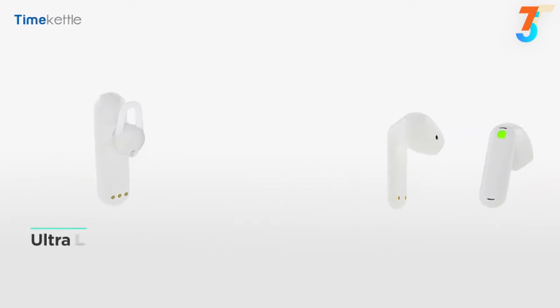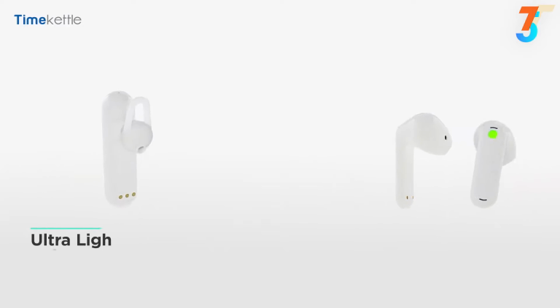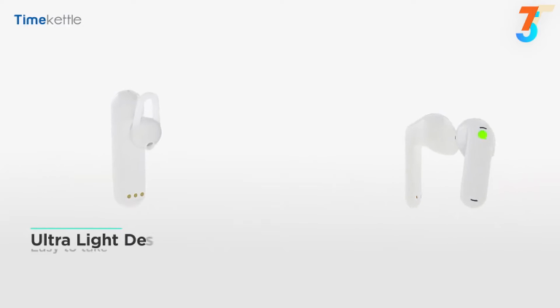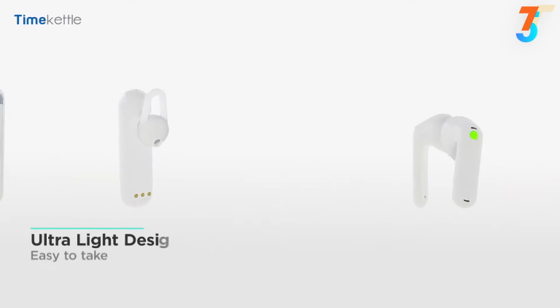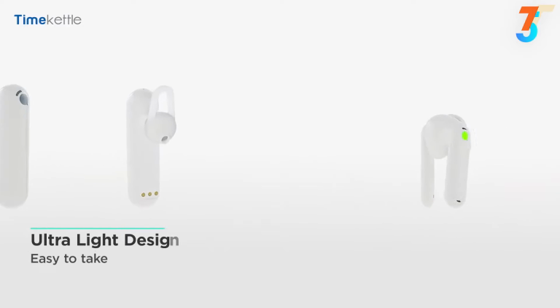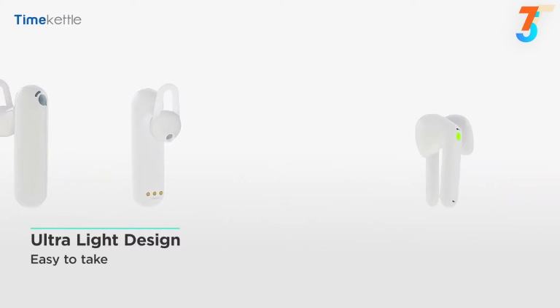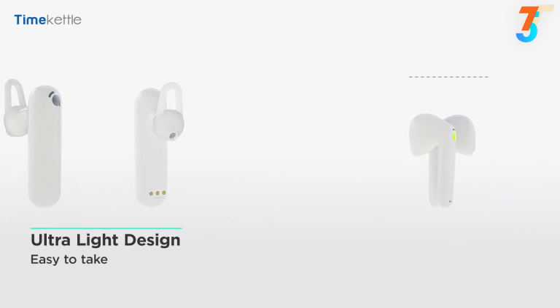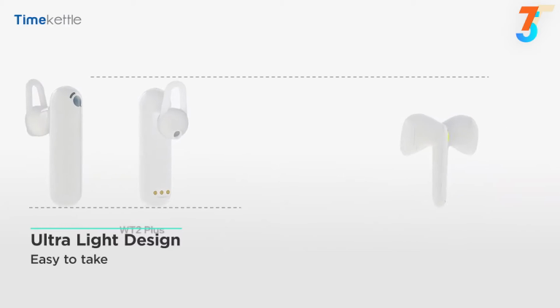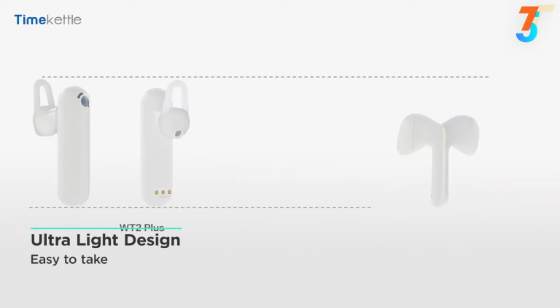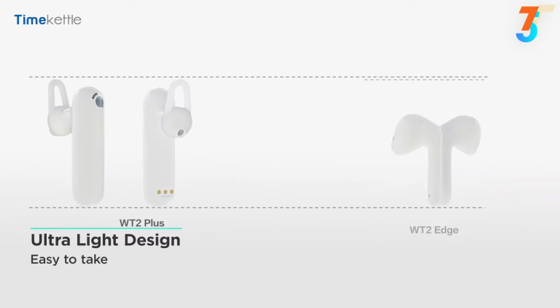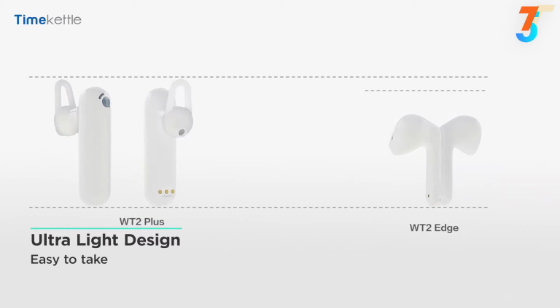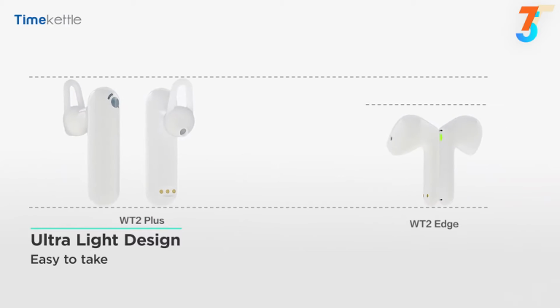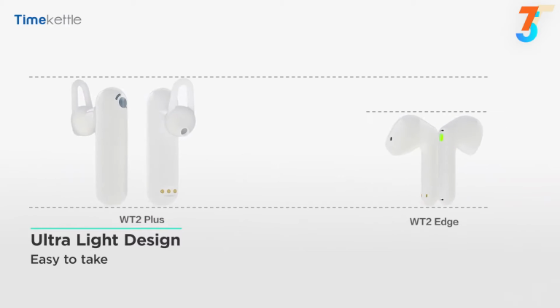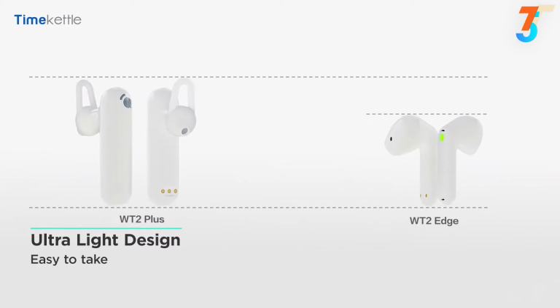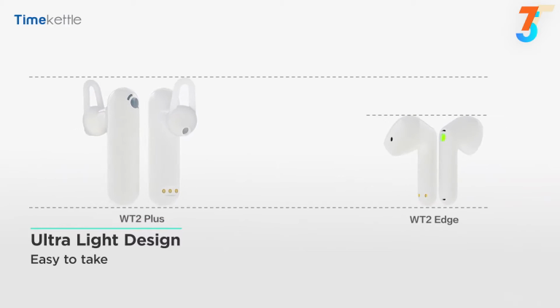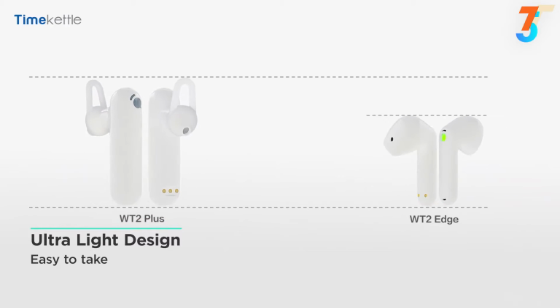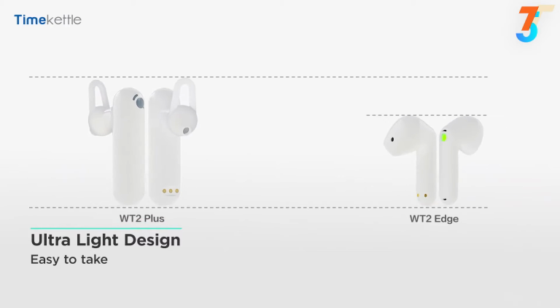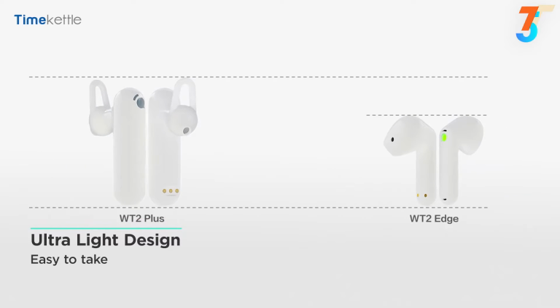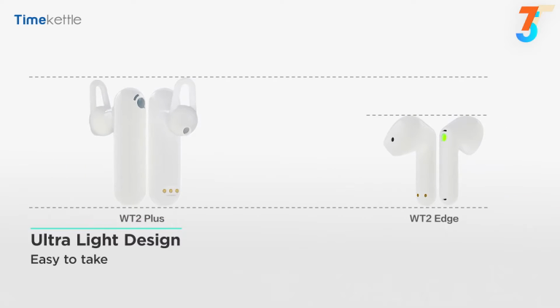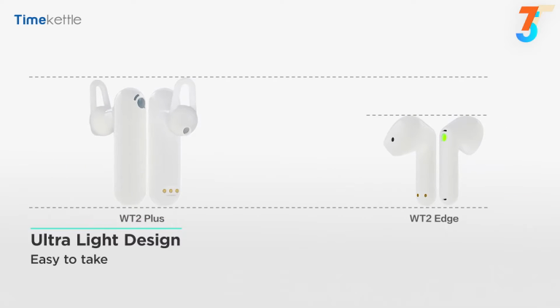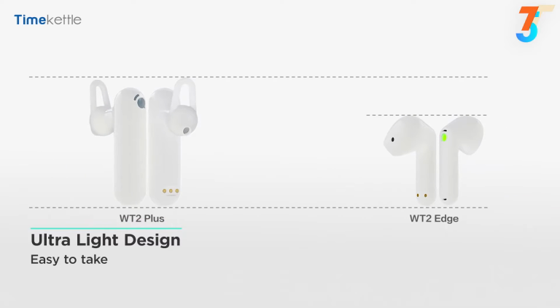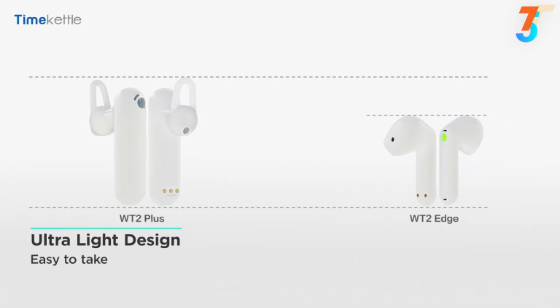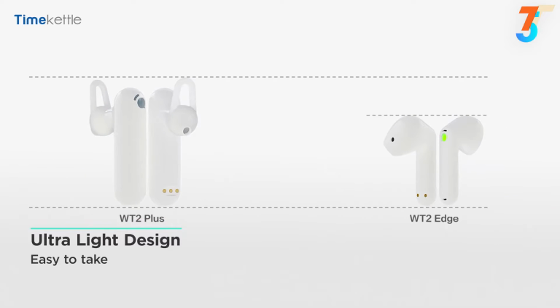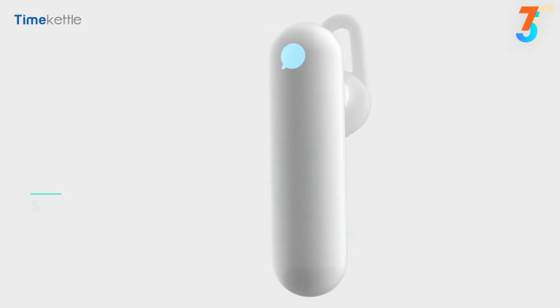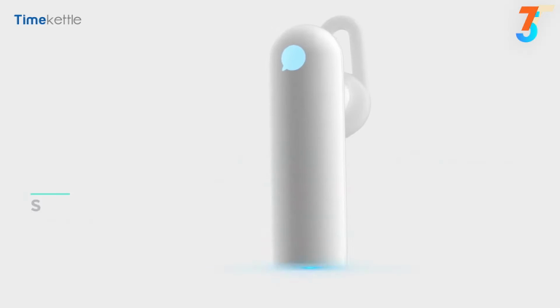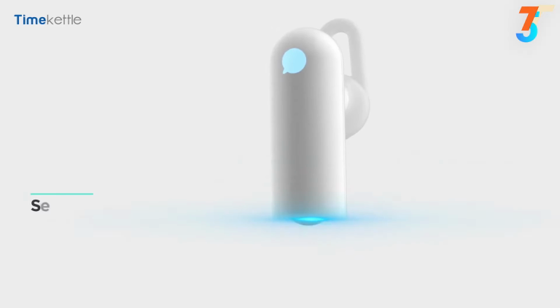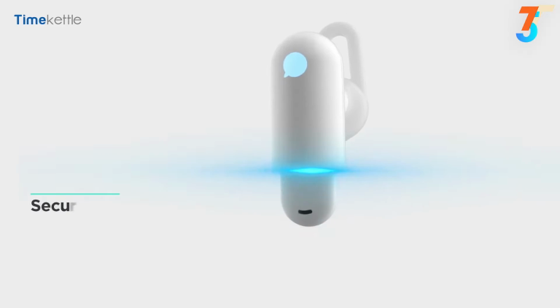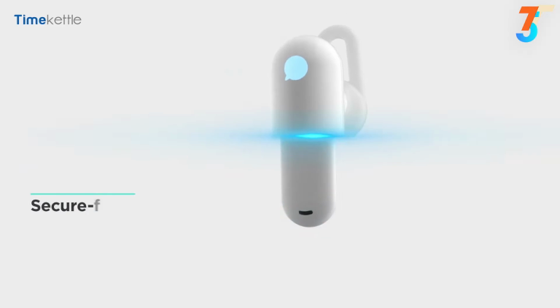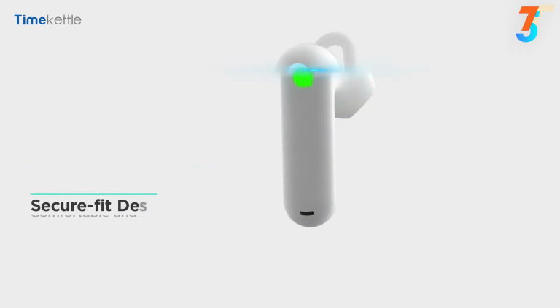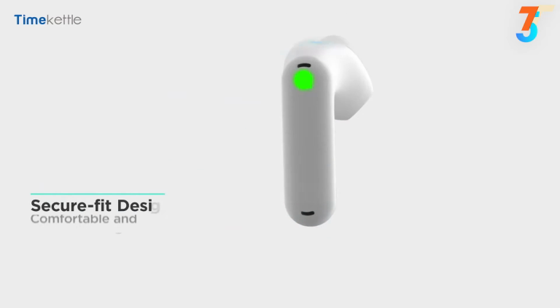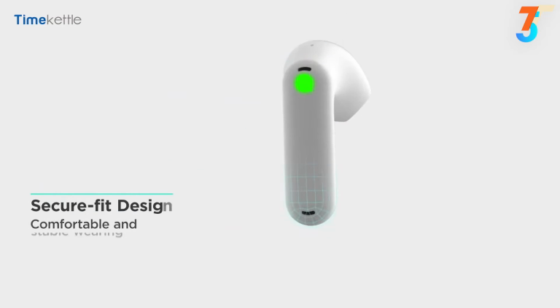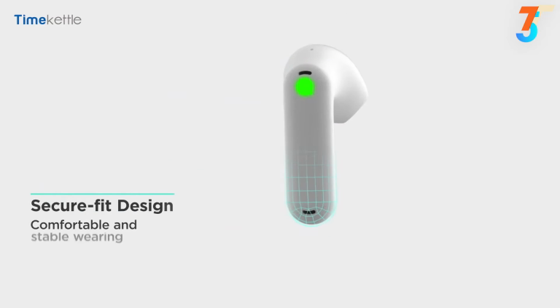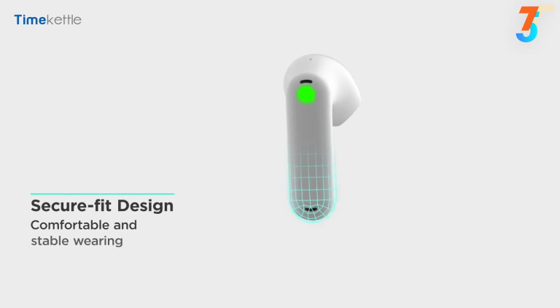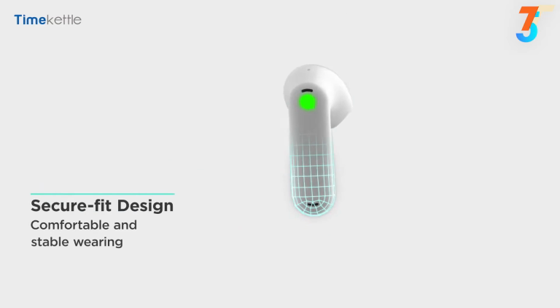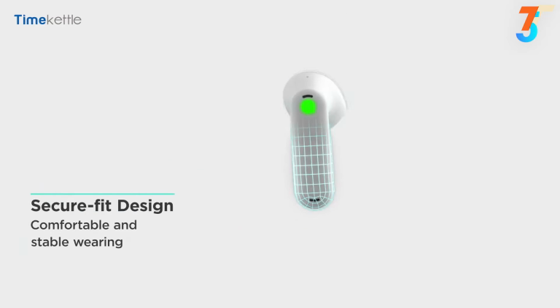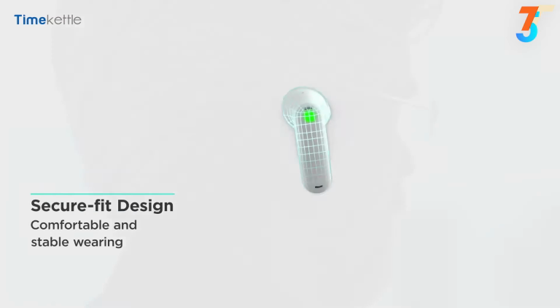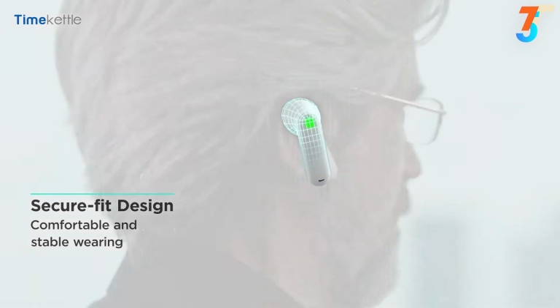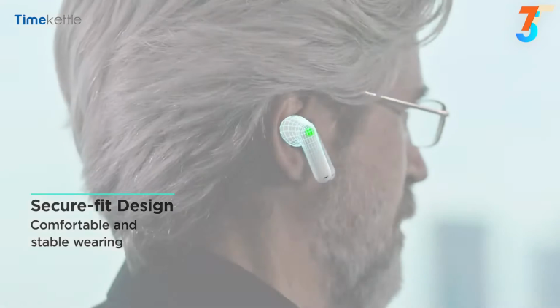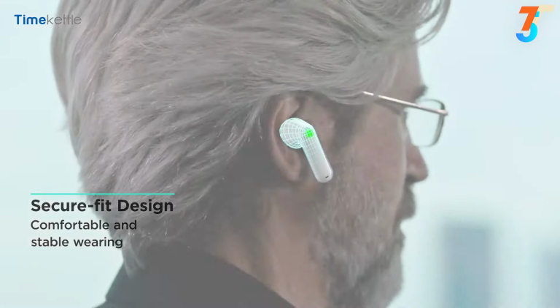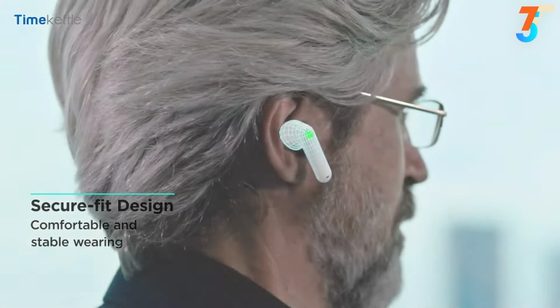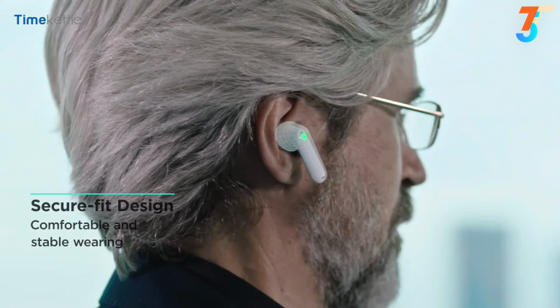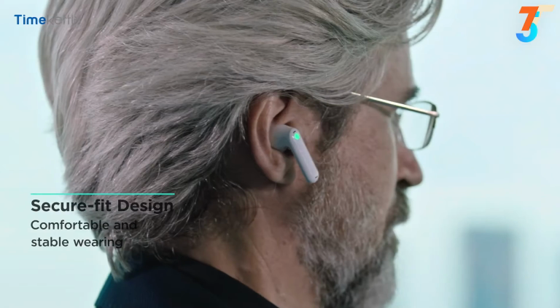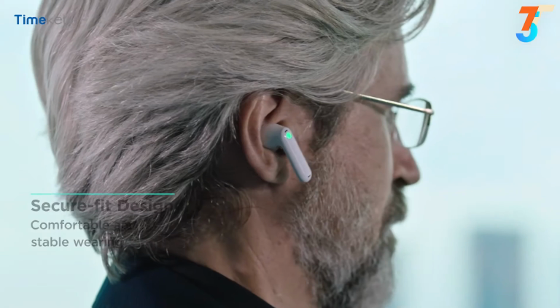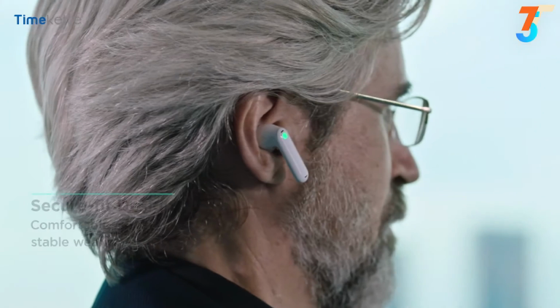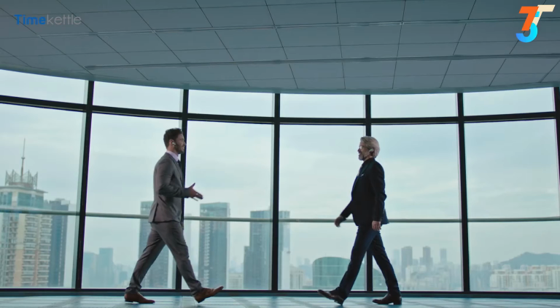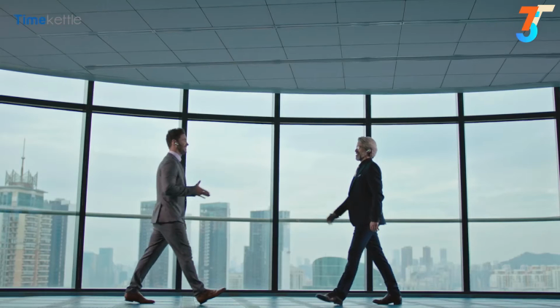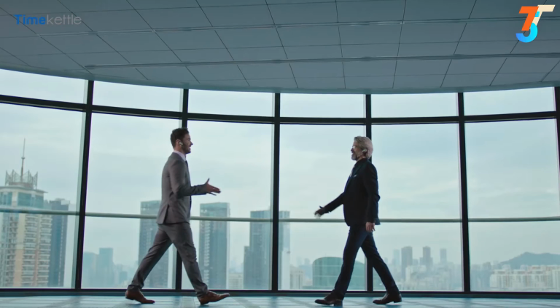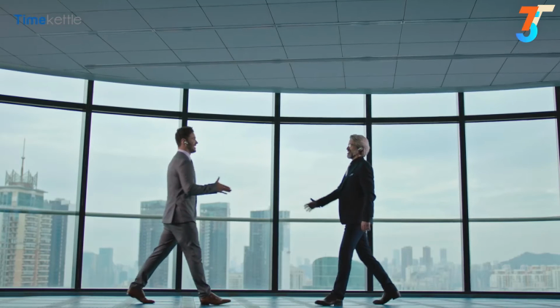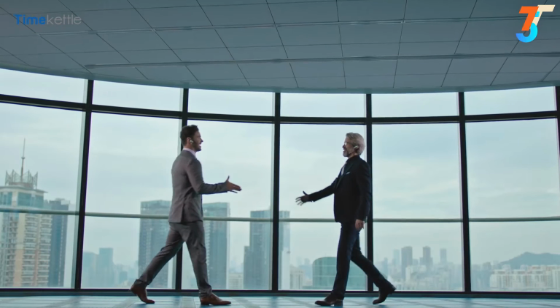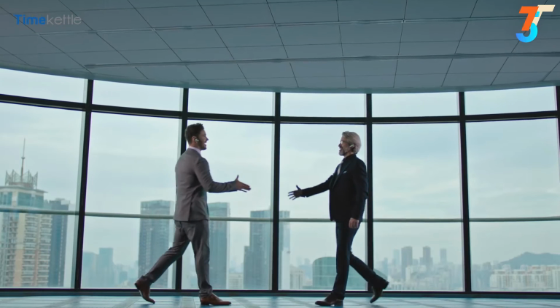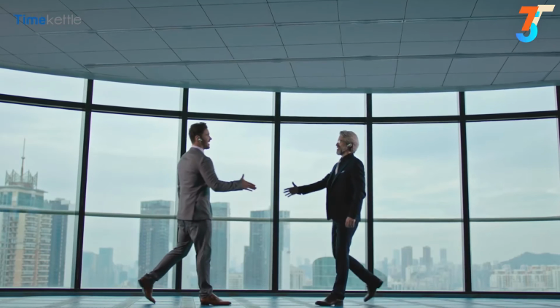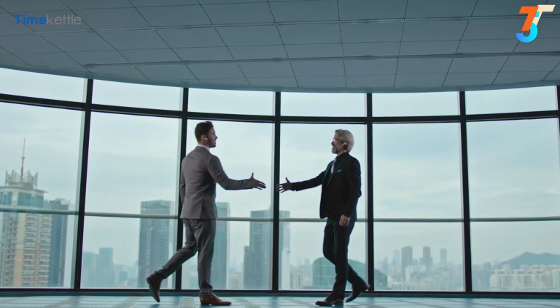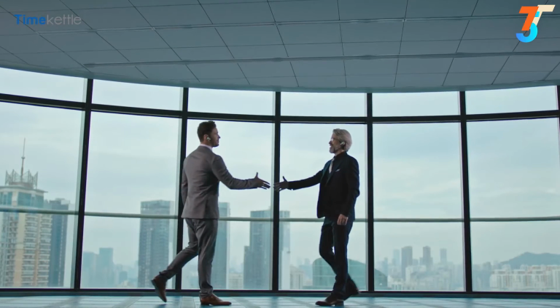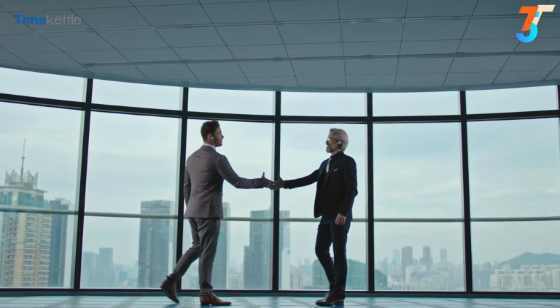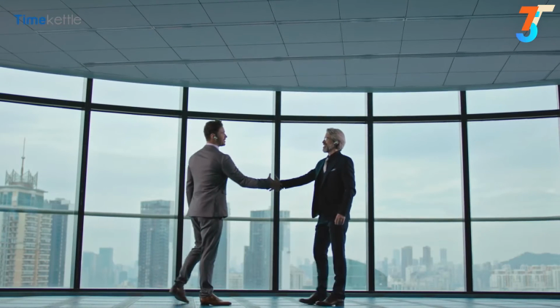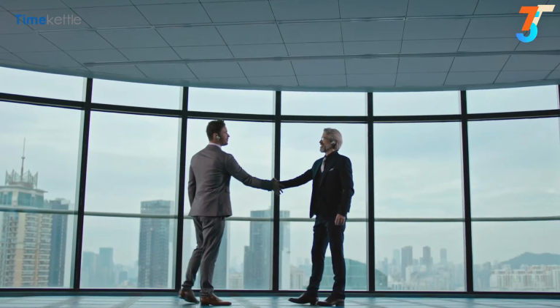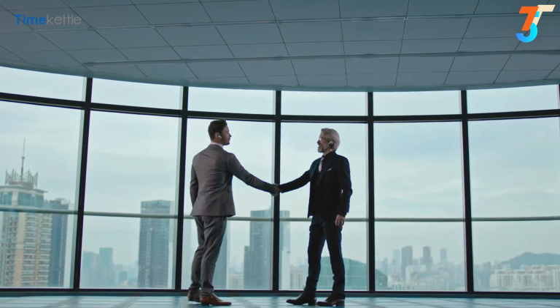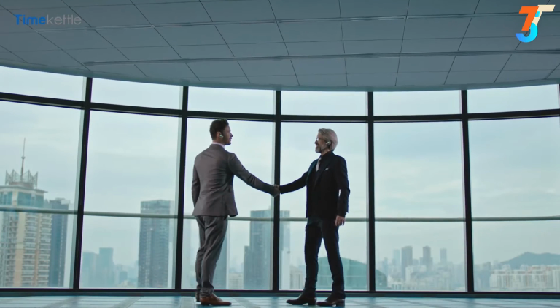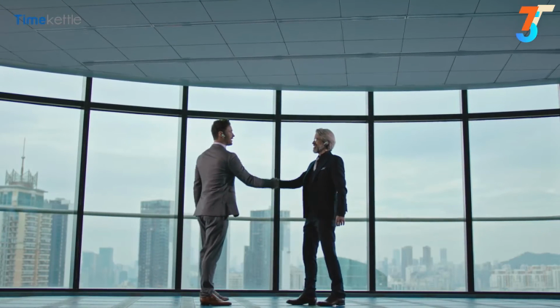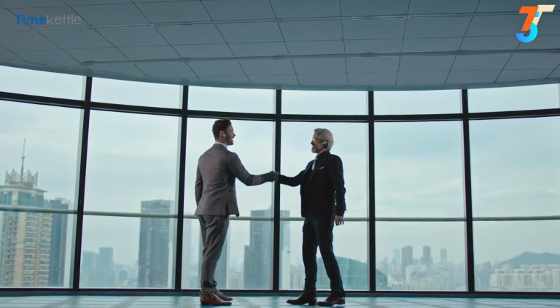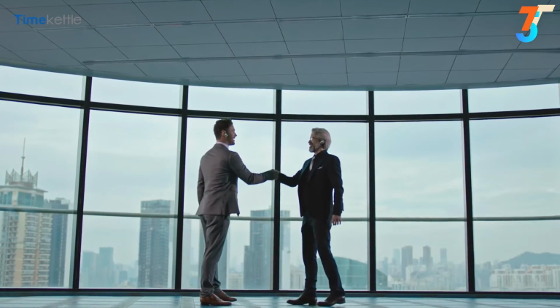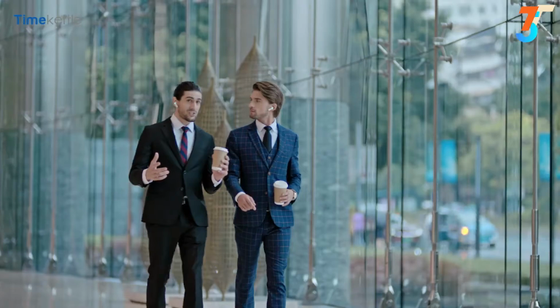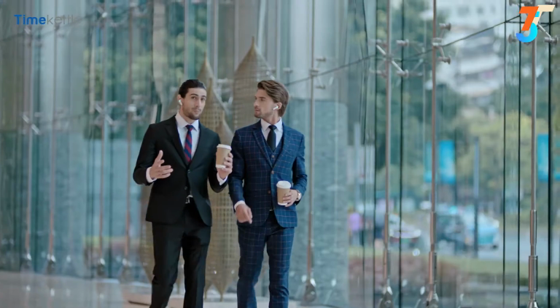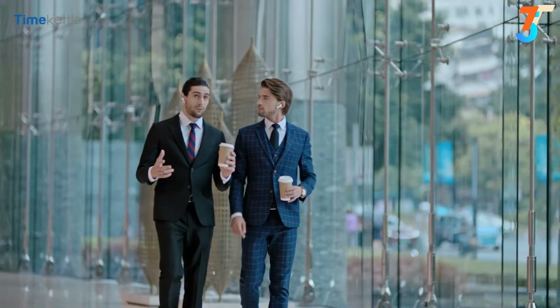Smaller than the last model and almost twice as light, plus a secure fit design which means they'll stay put, even when you're on the move.